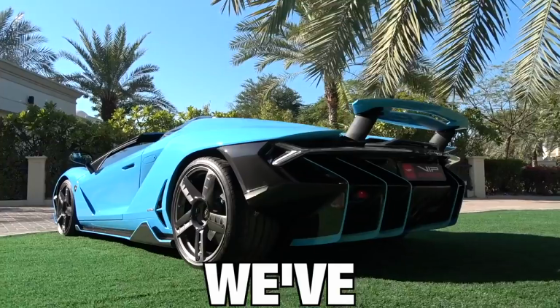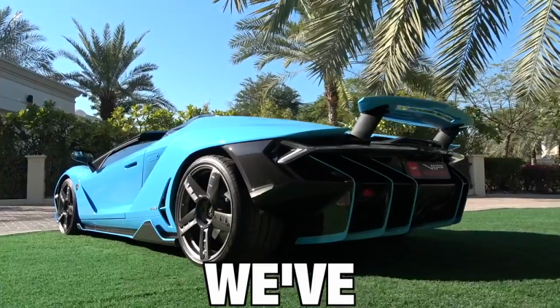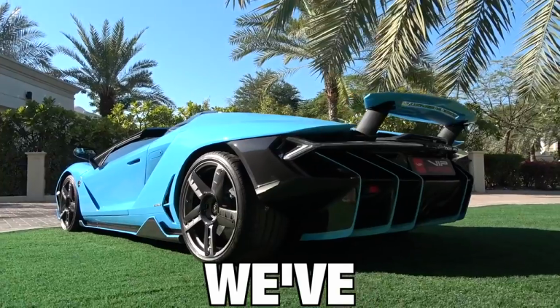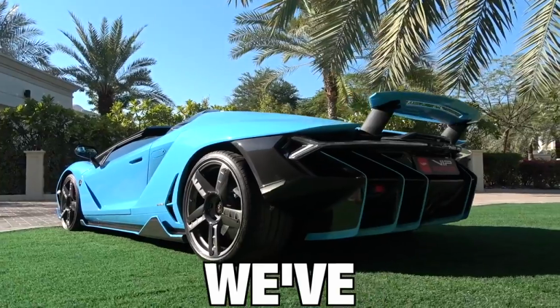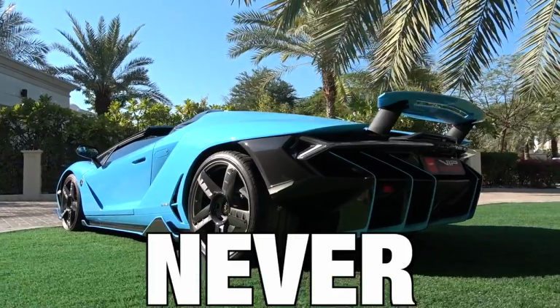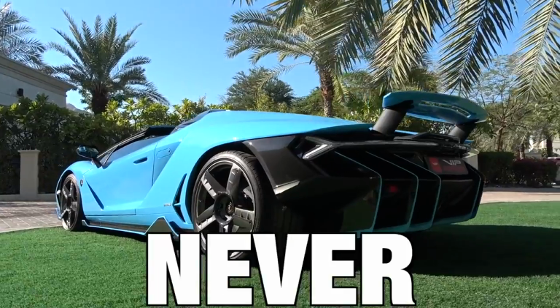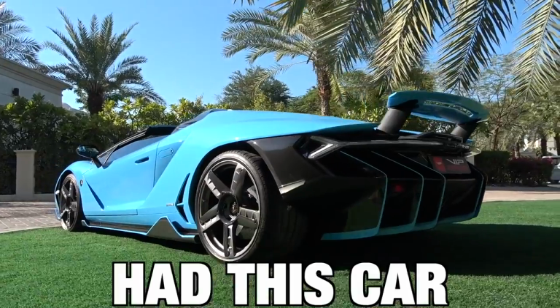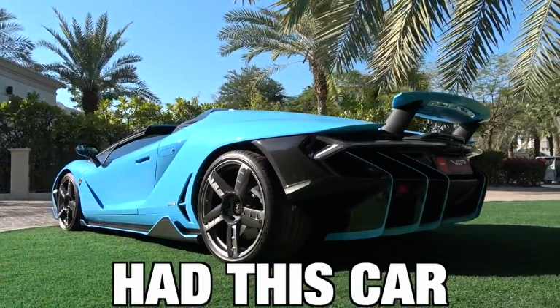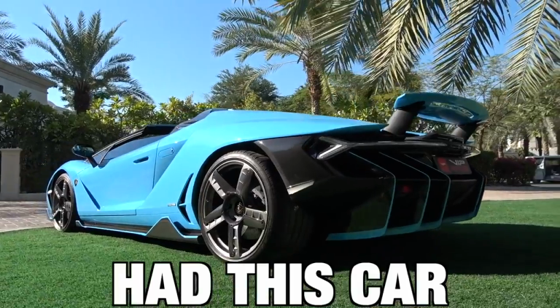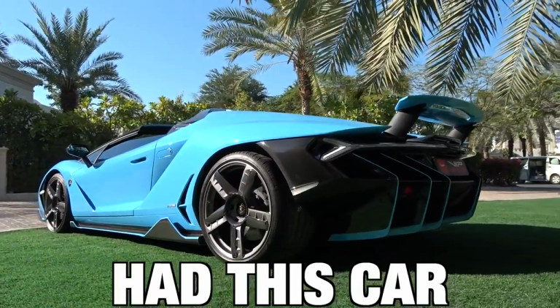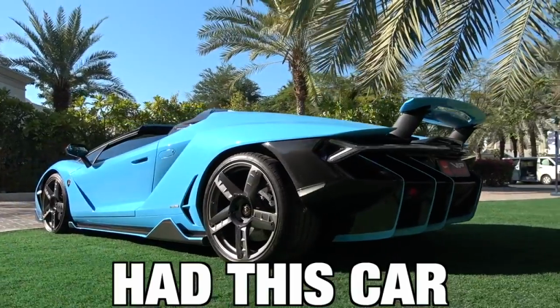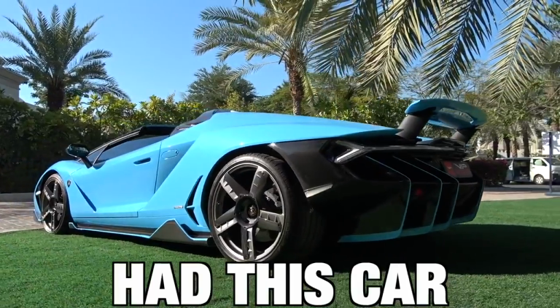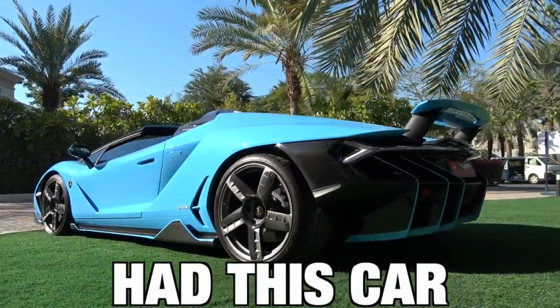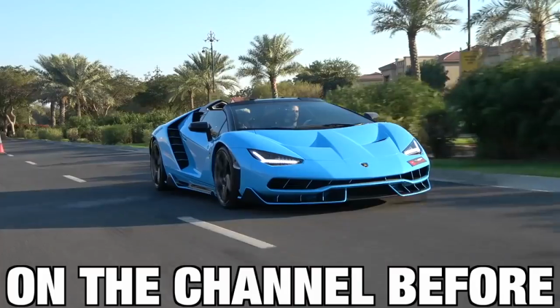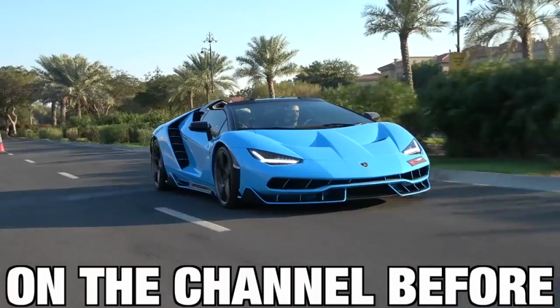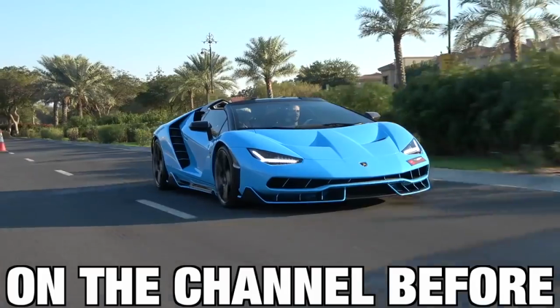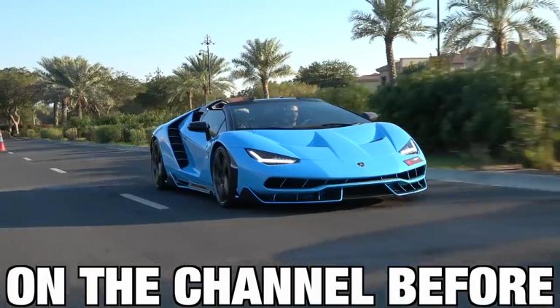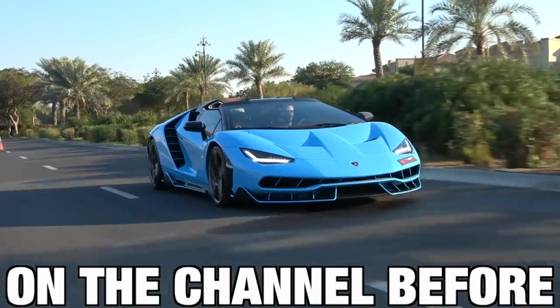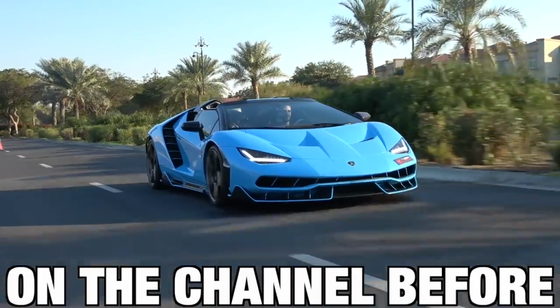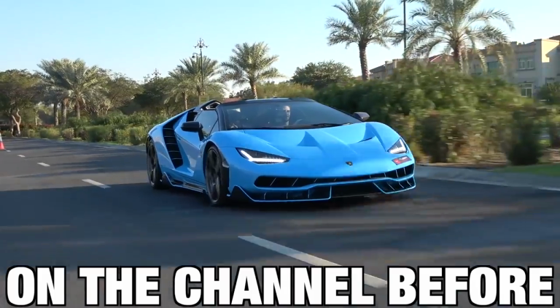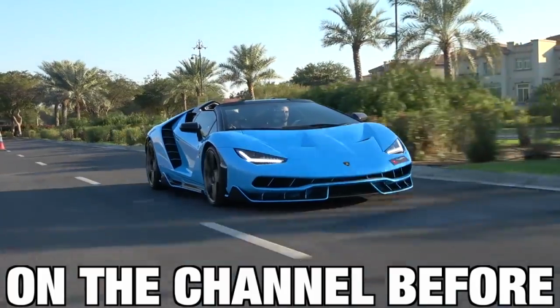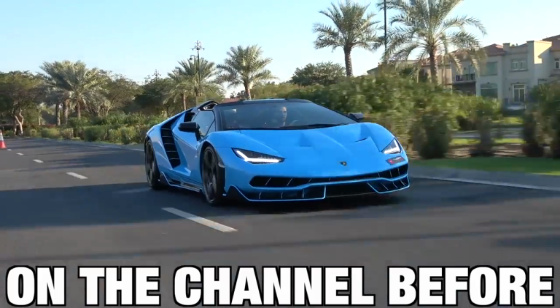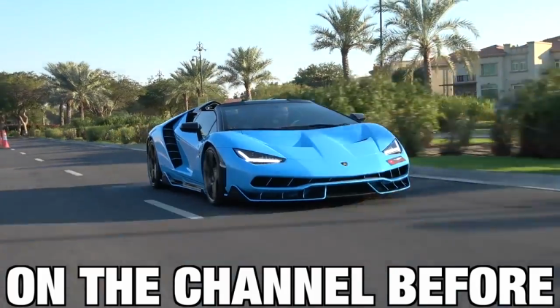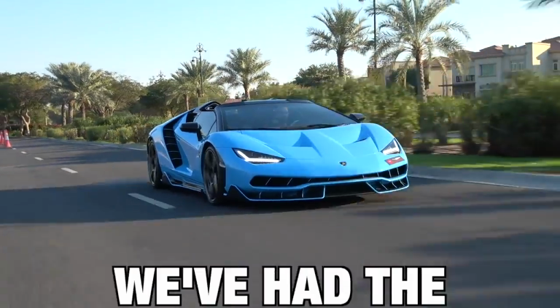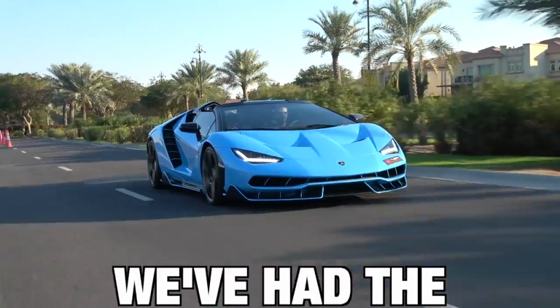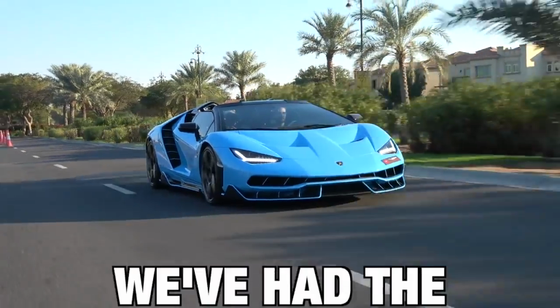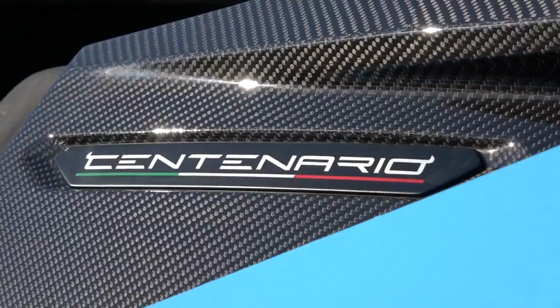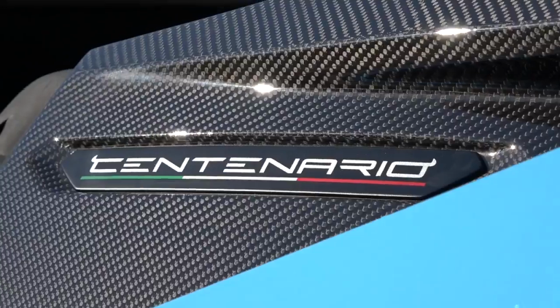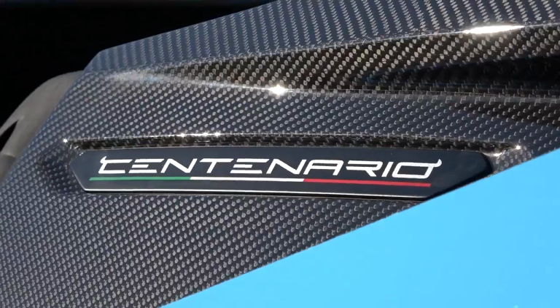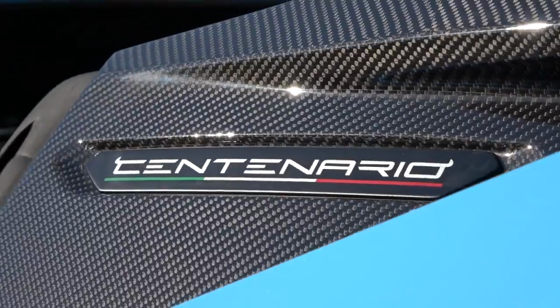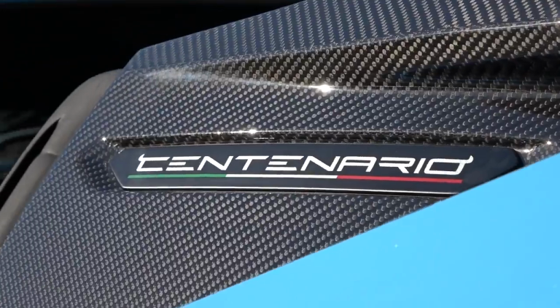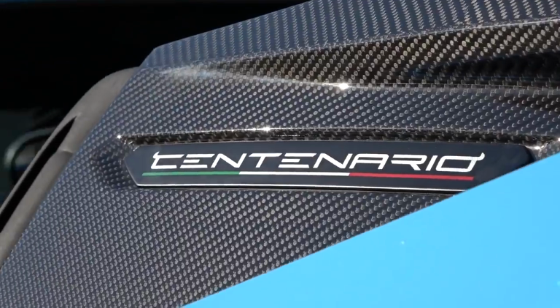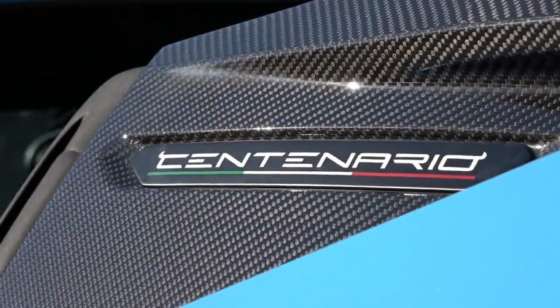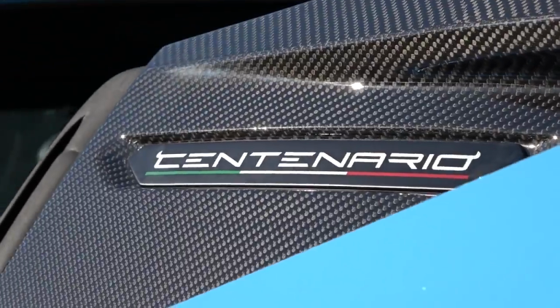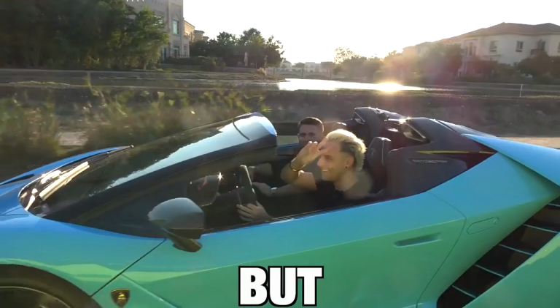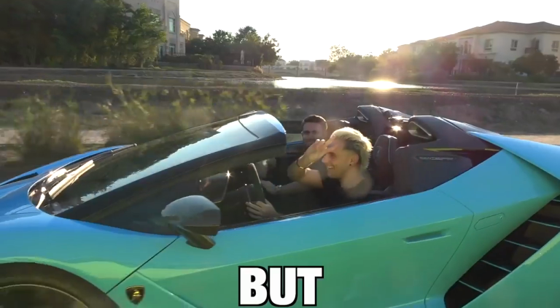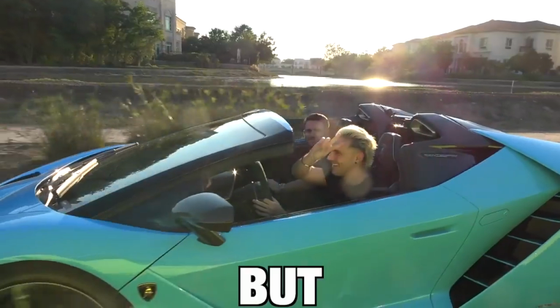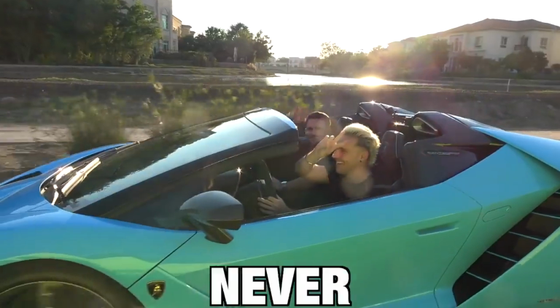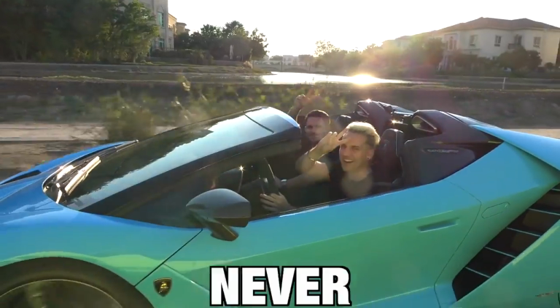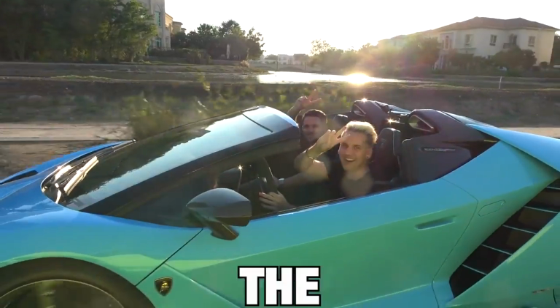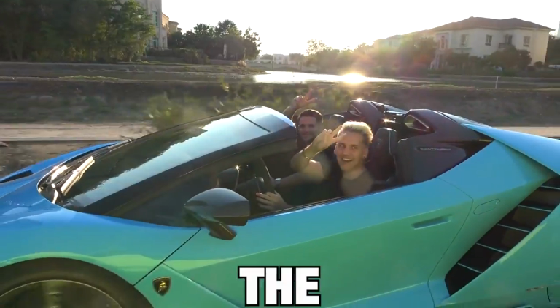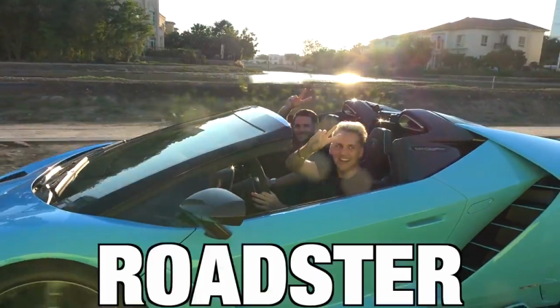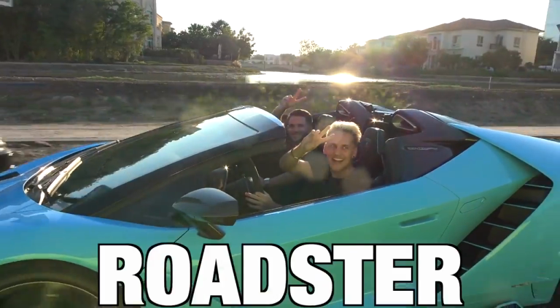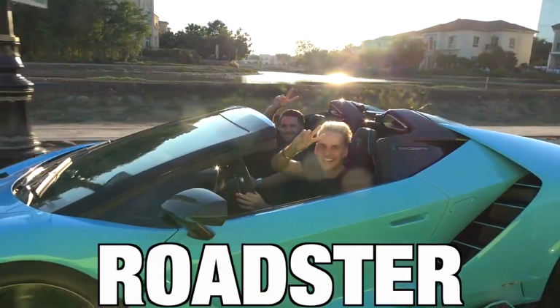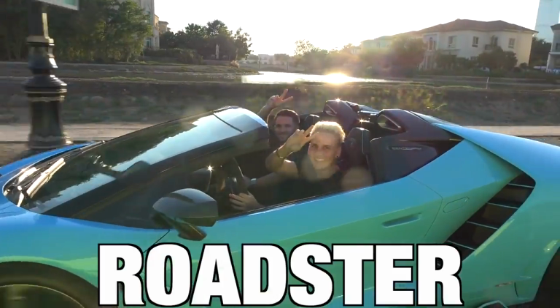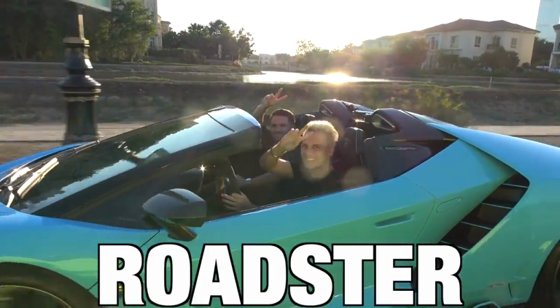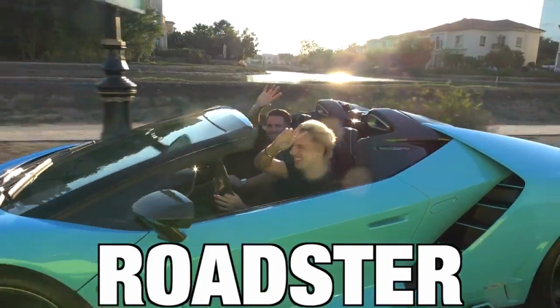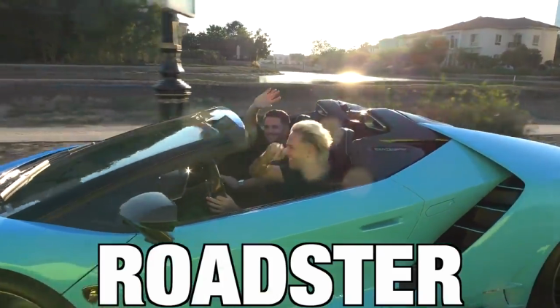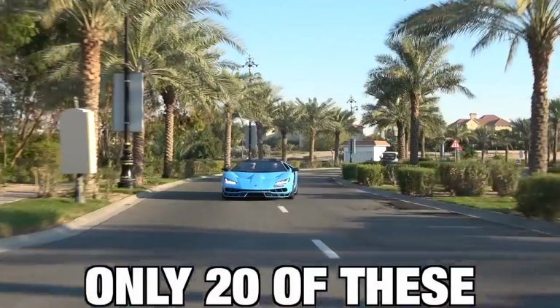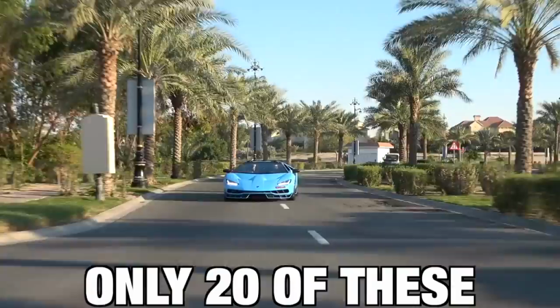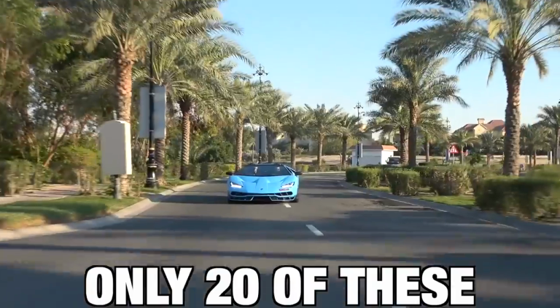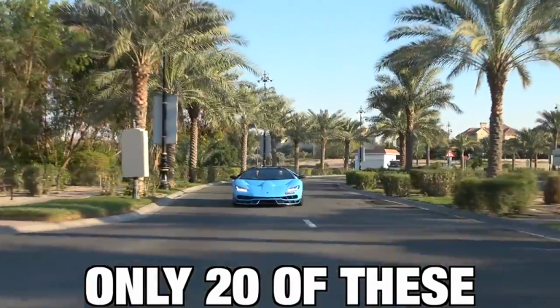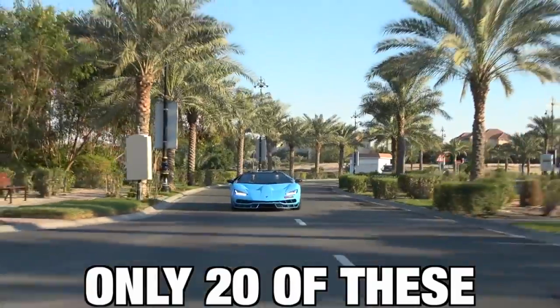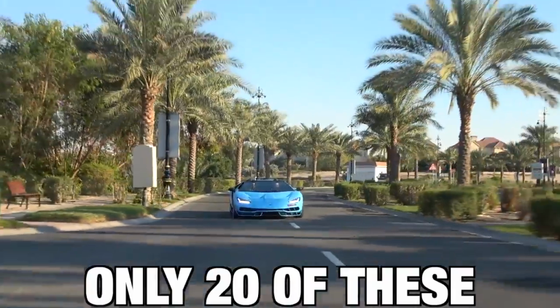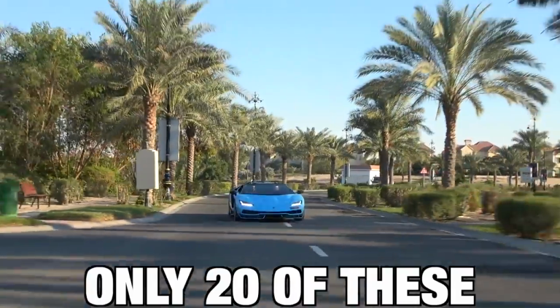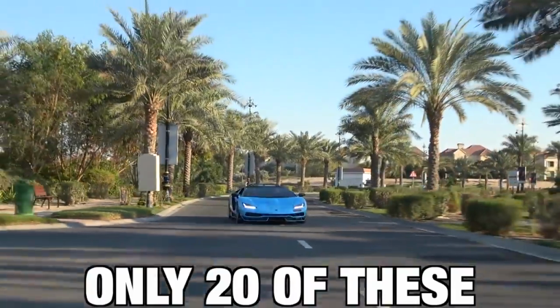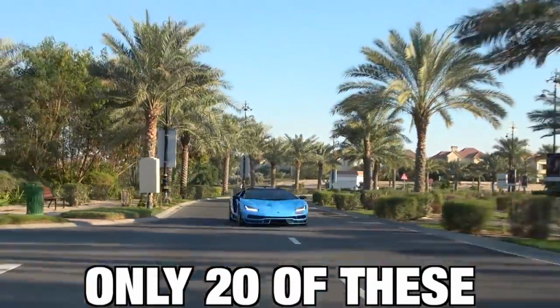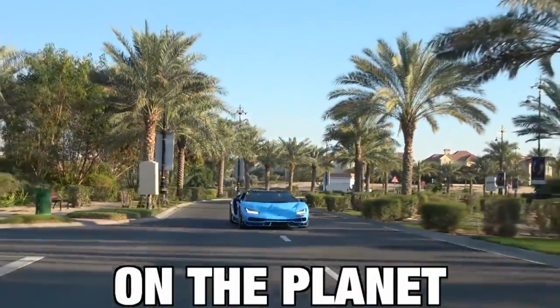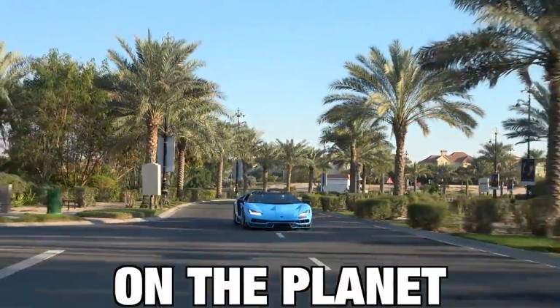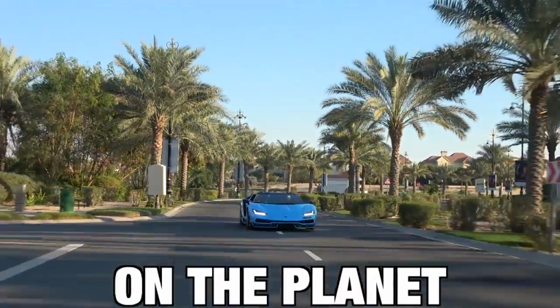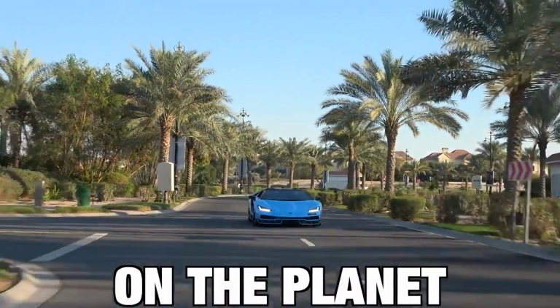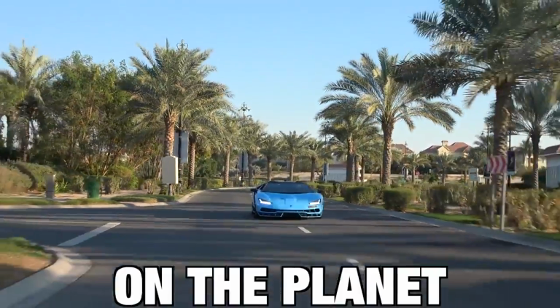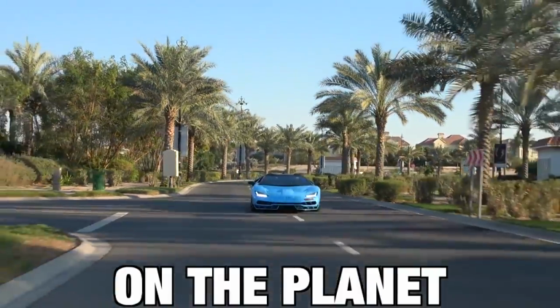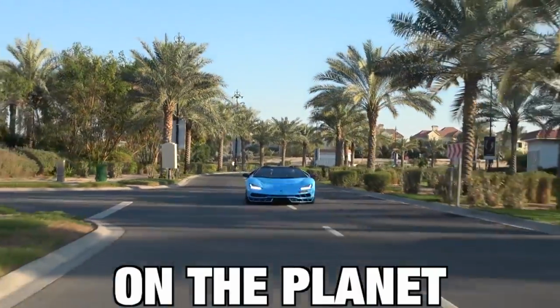We've never had this car on the channel before. We've had the Centenario, but never the Roadster. There's only 20 of these on the planet.